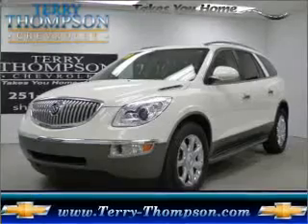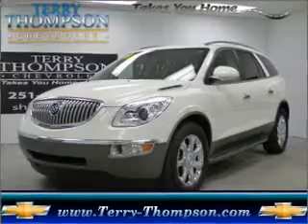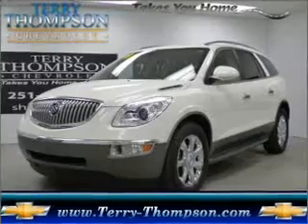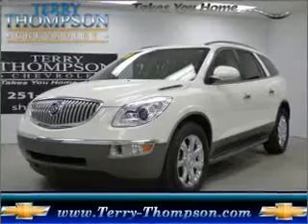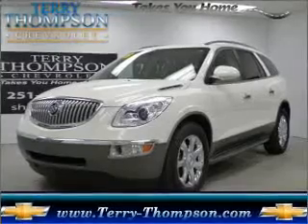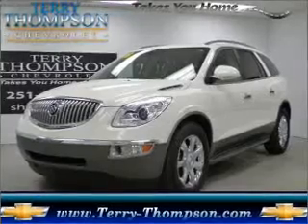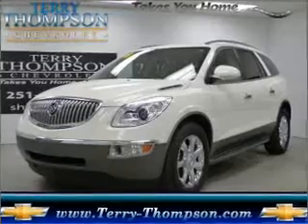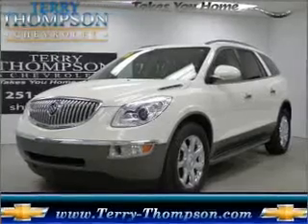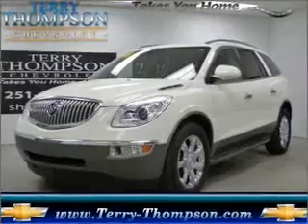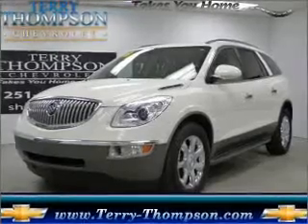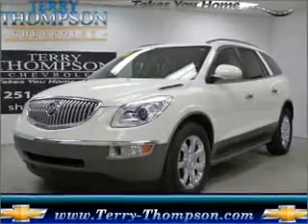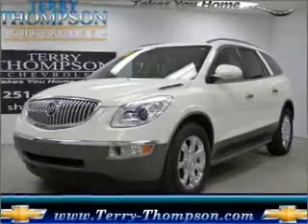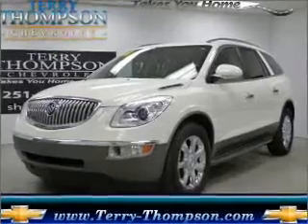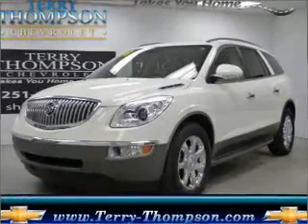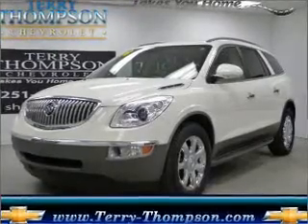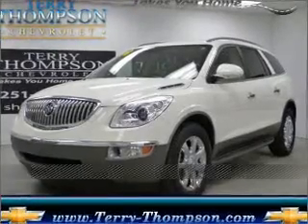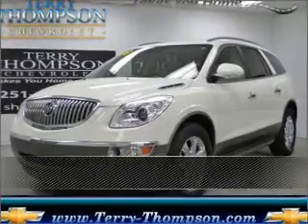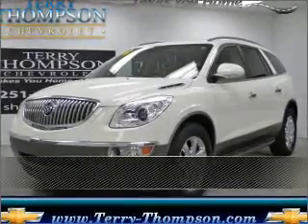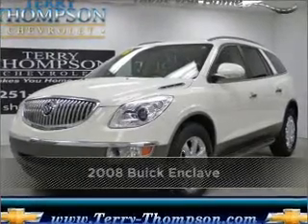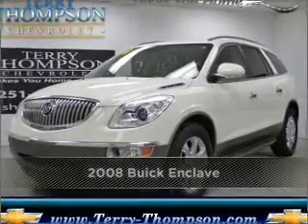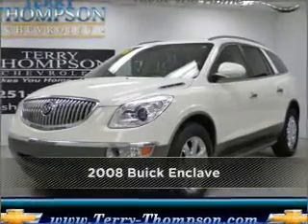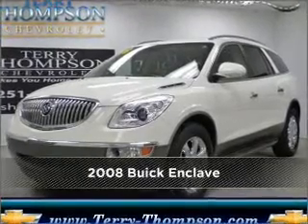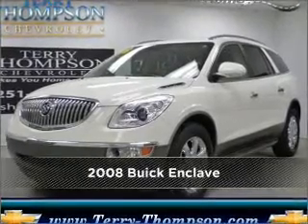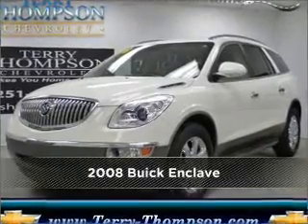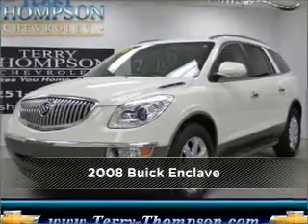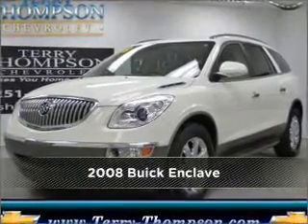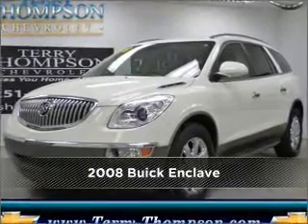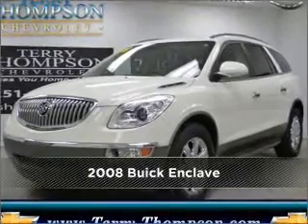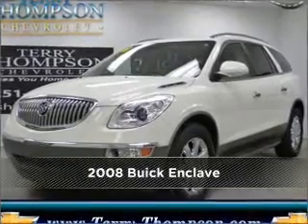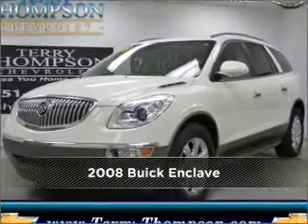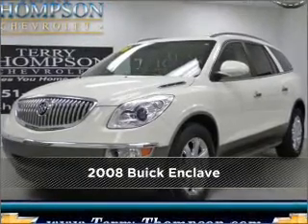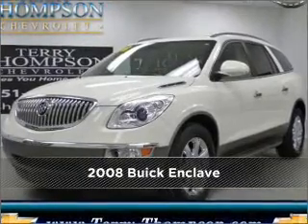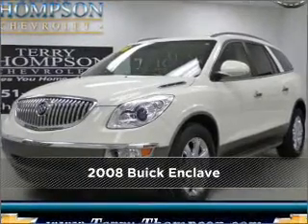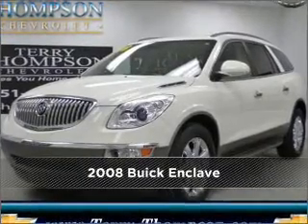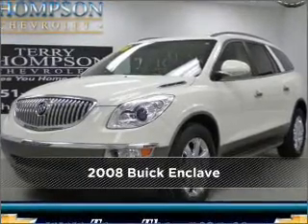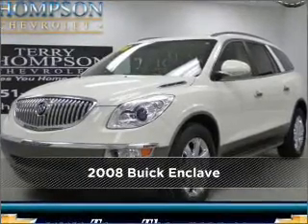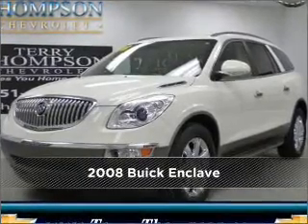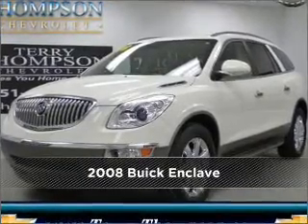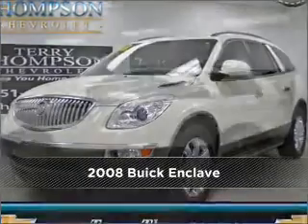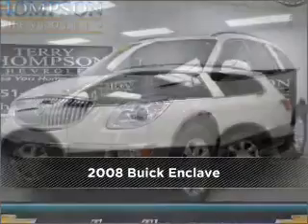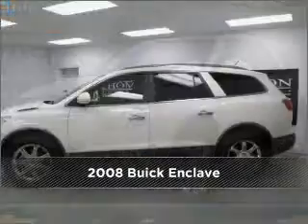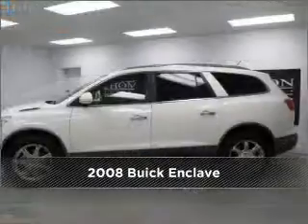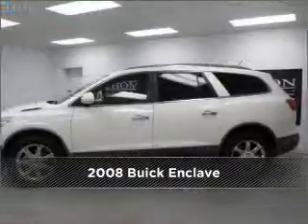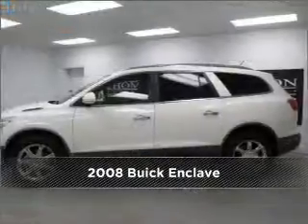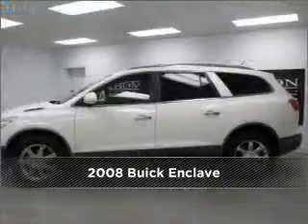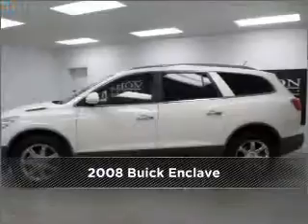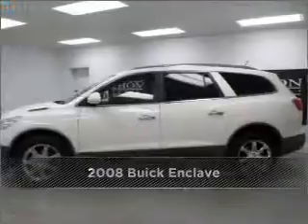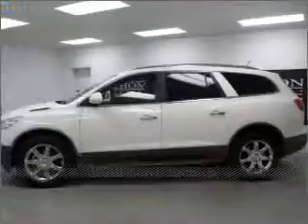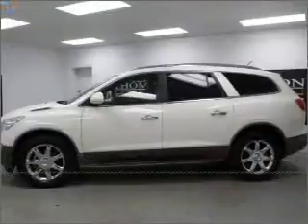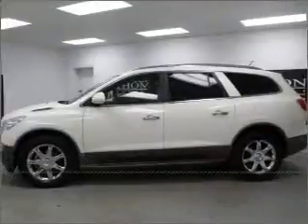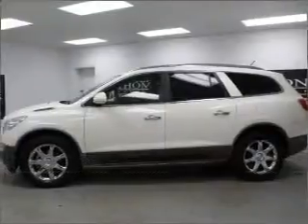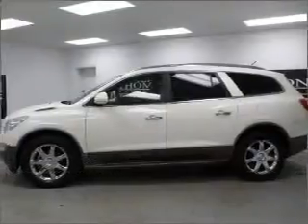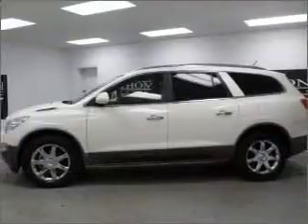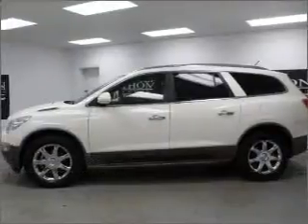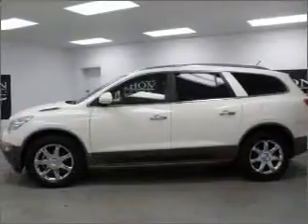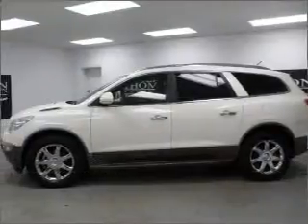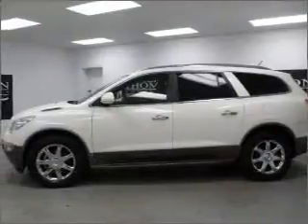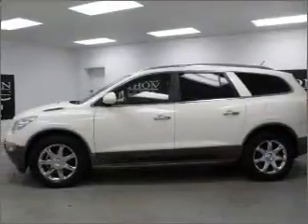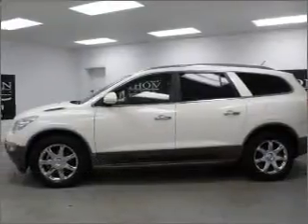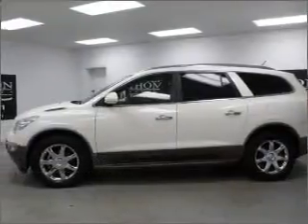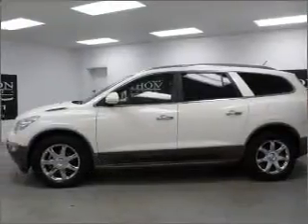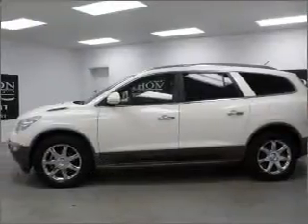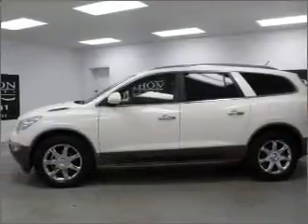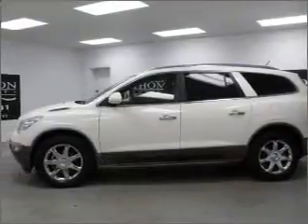Proudly presenting this 2008 Buick Enclave. Look no further — the perfect vehicle is here.